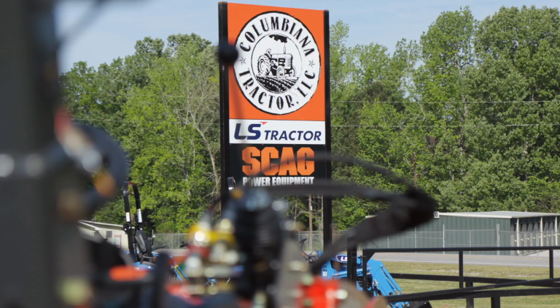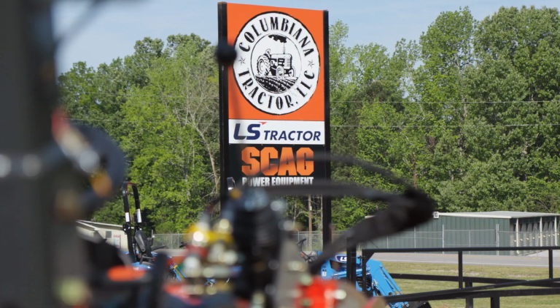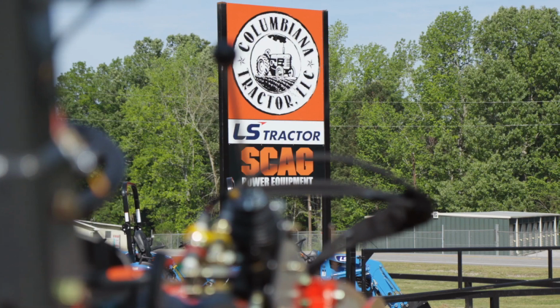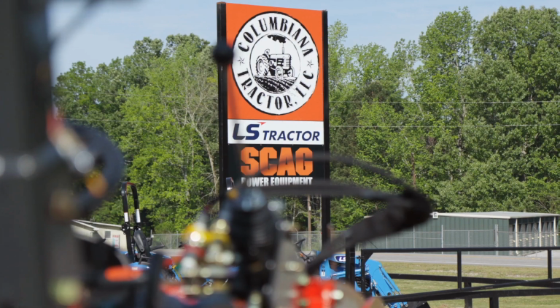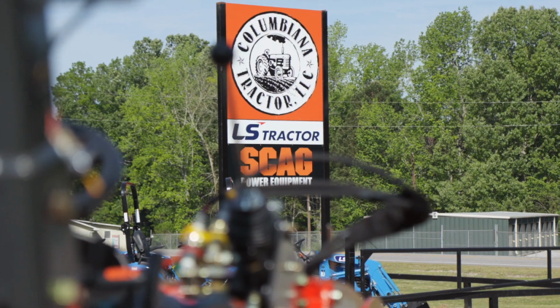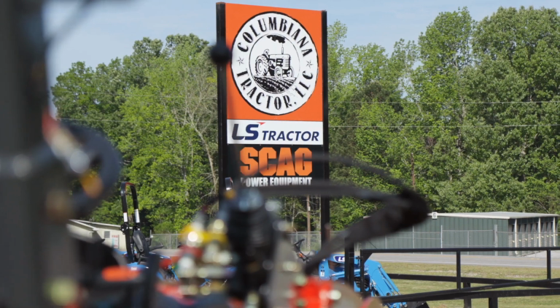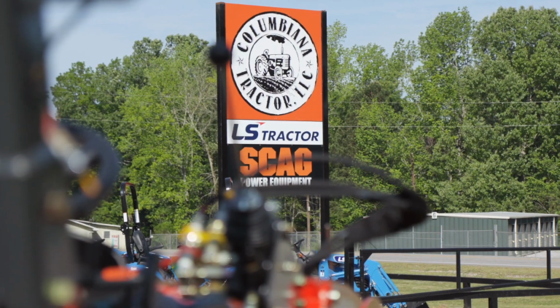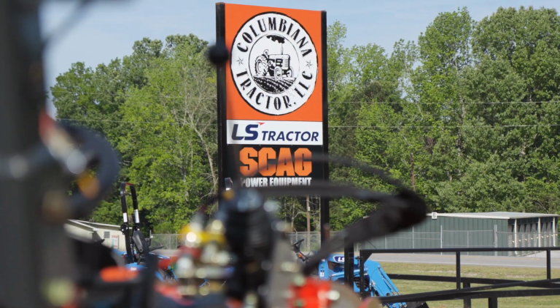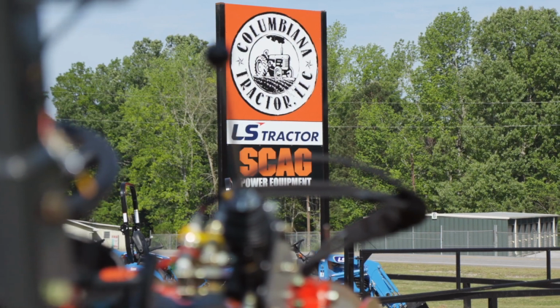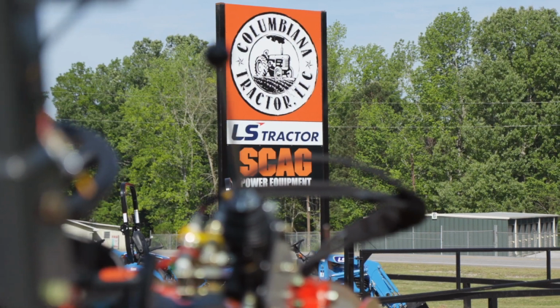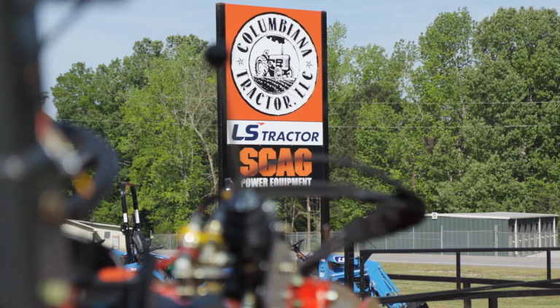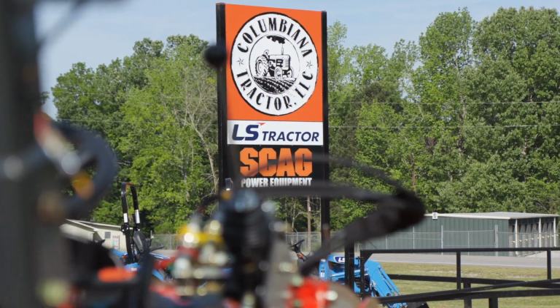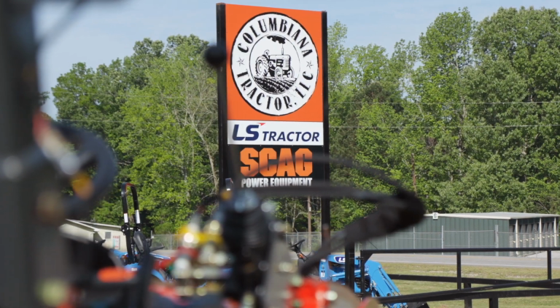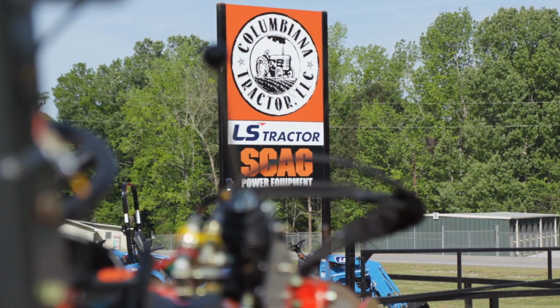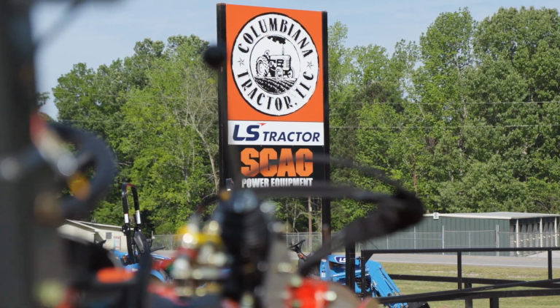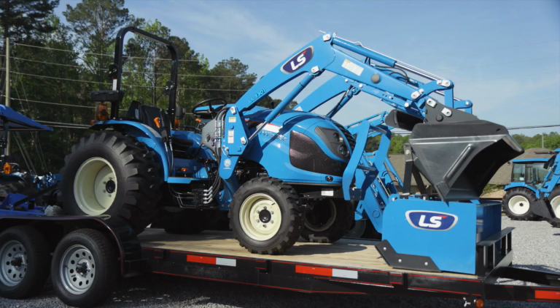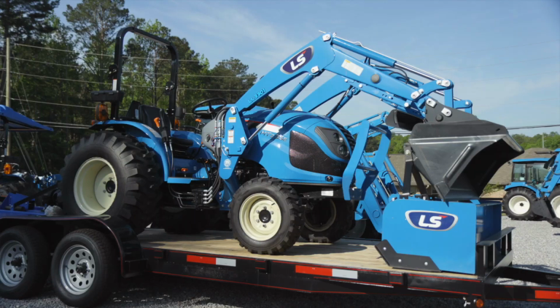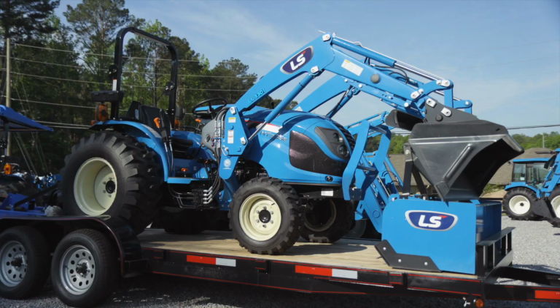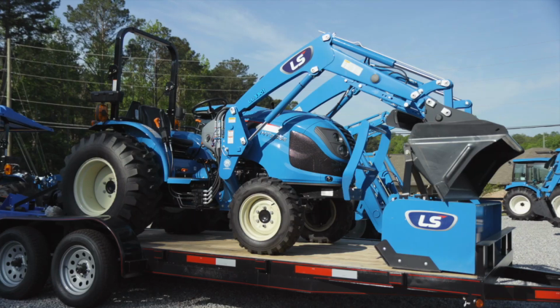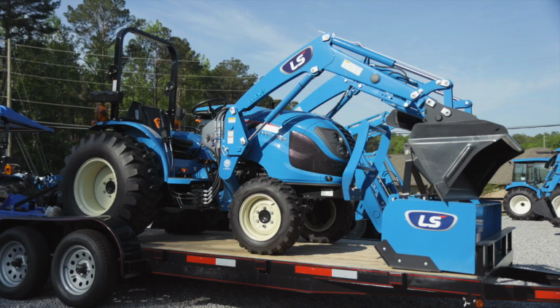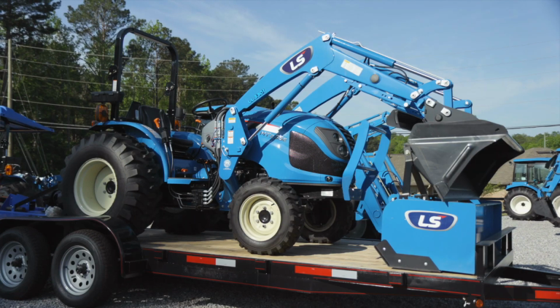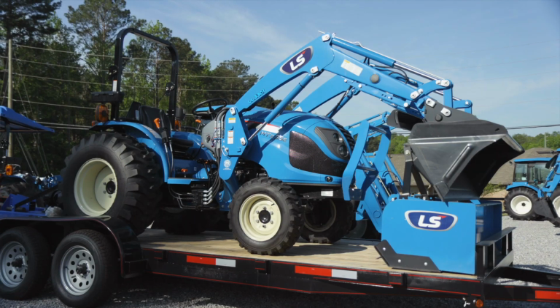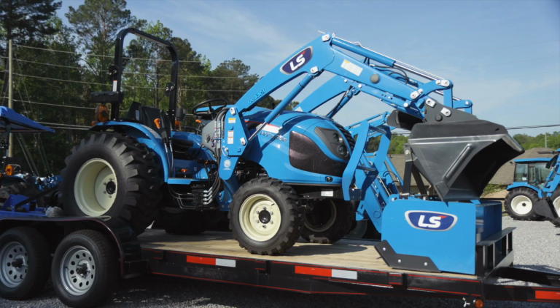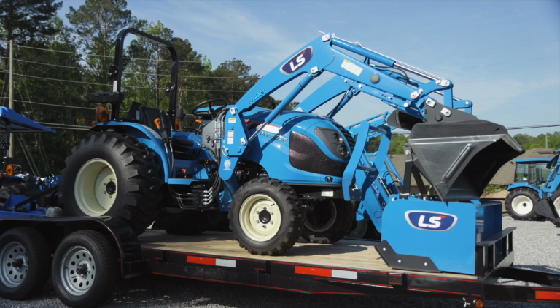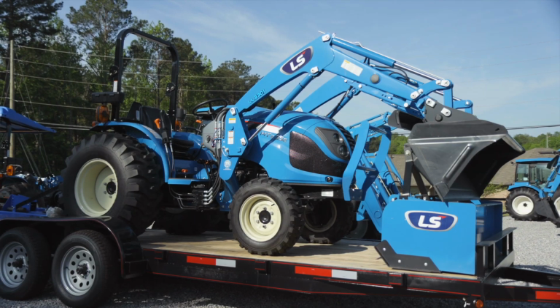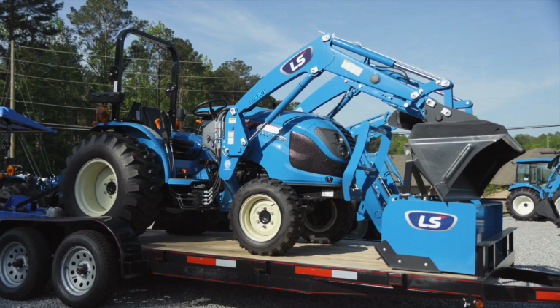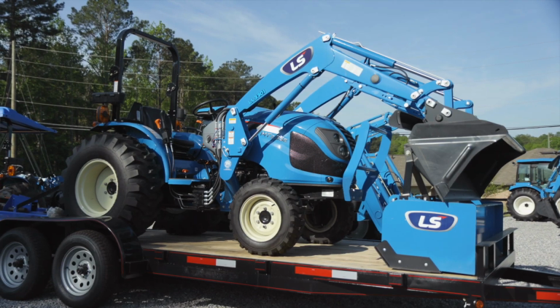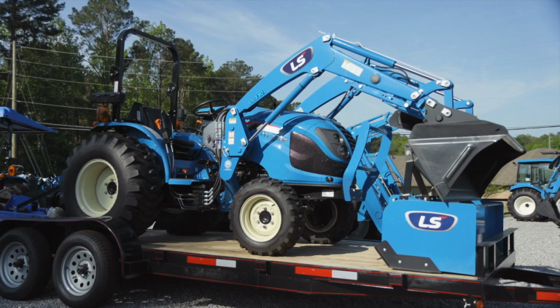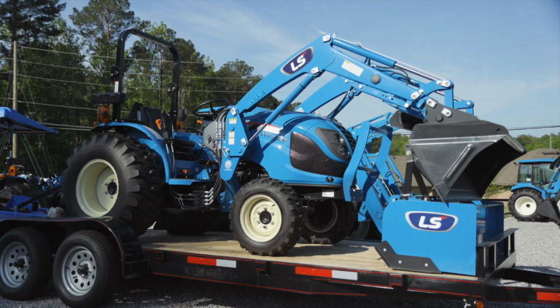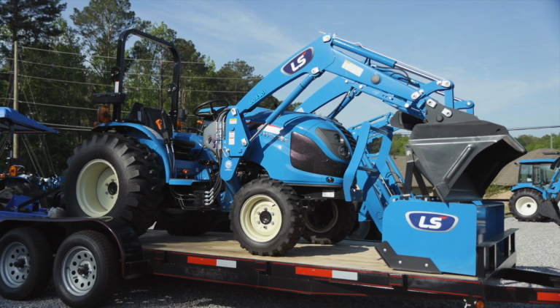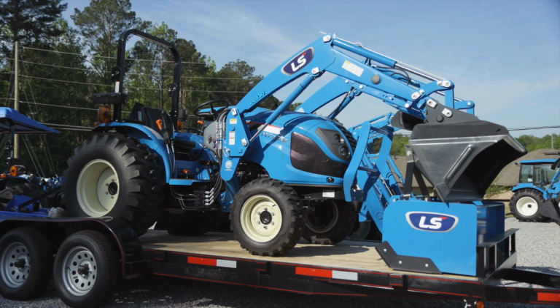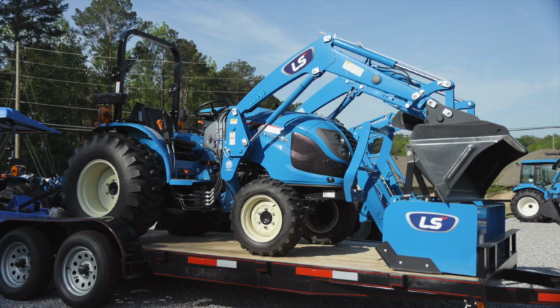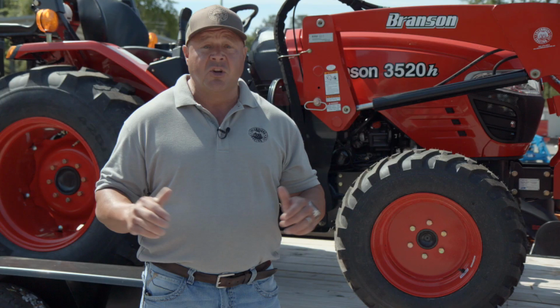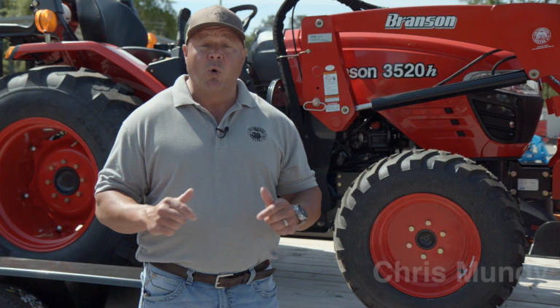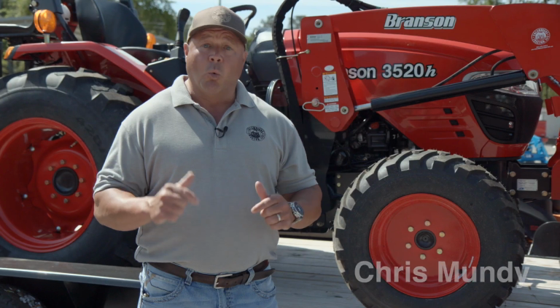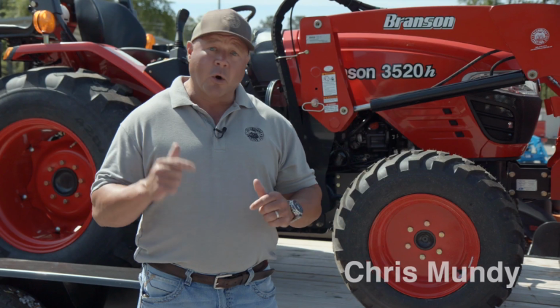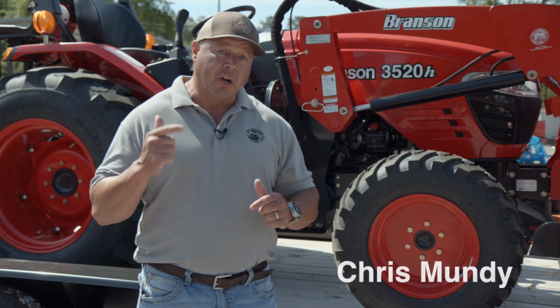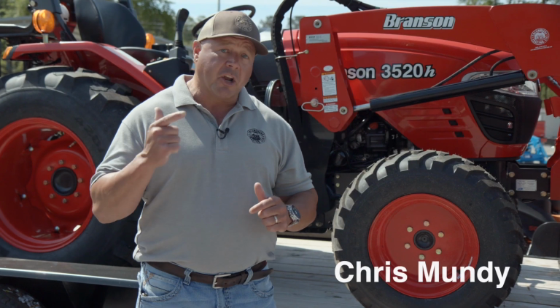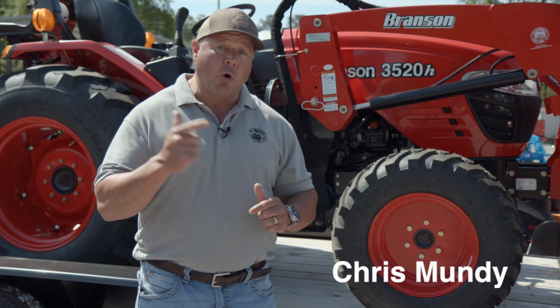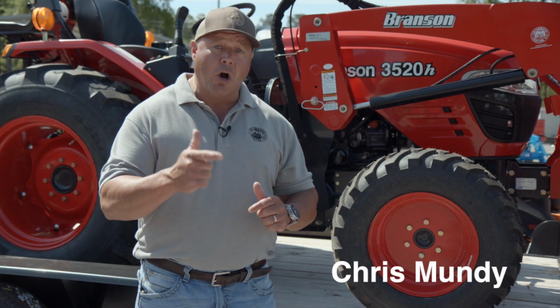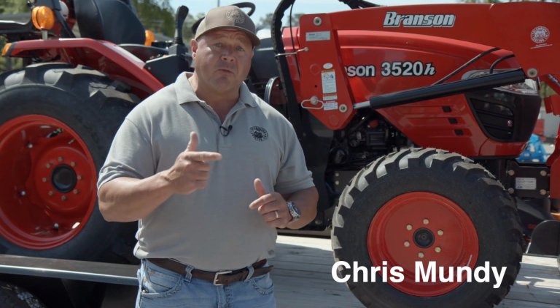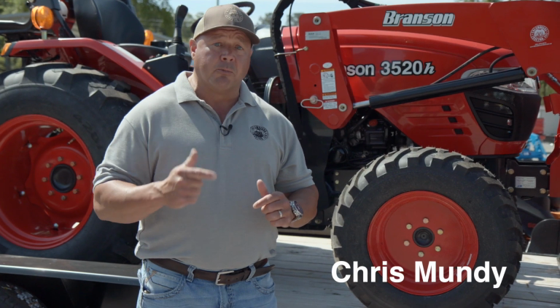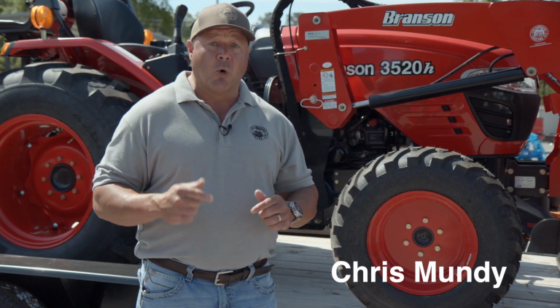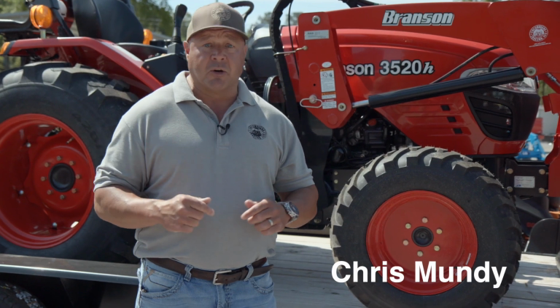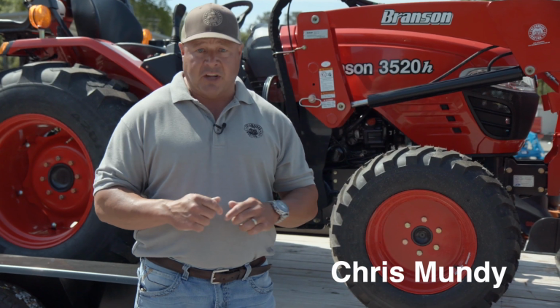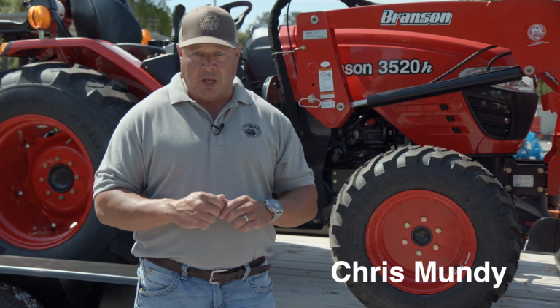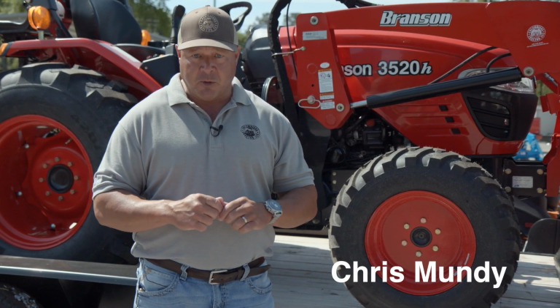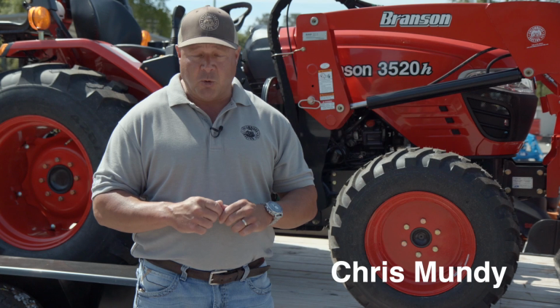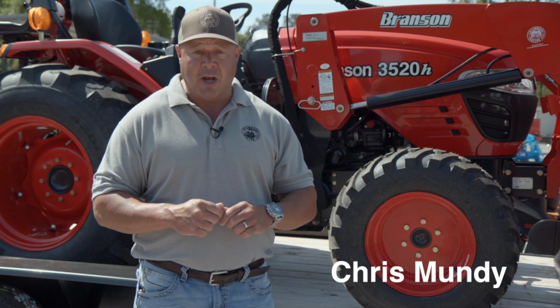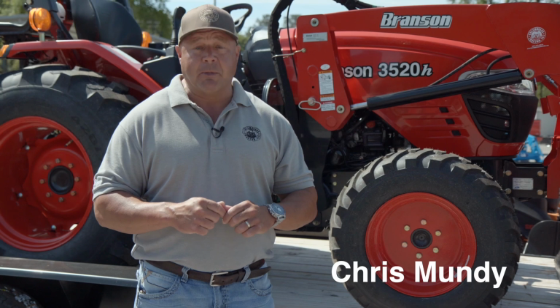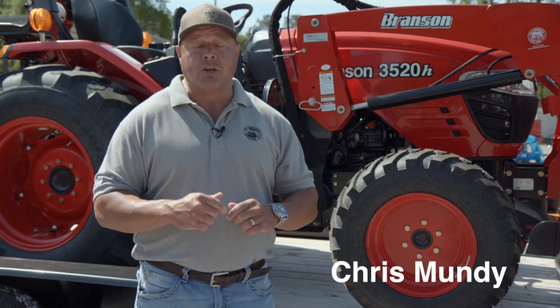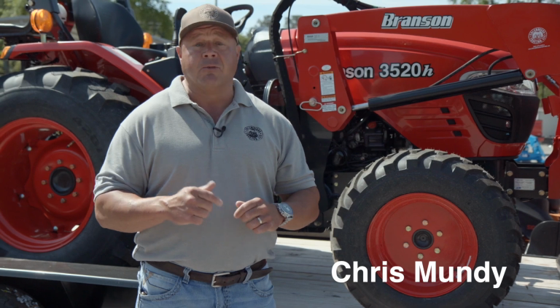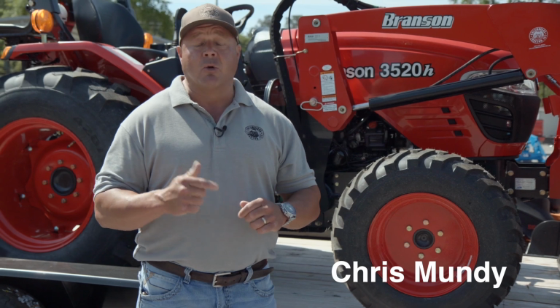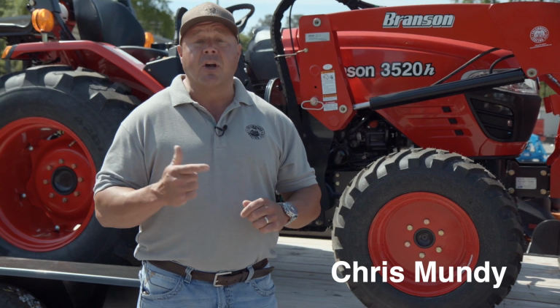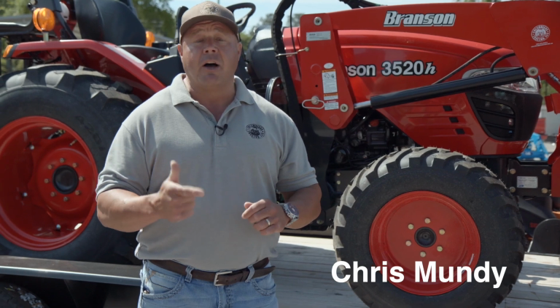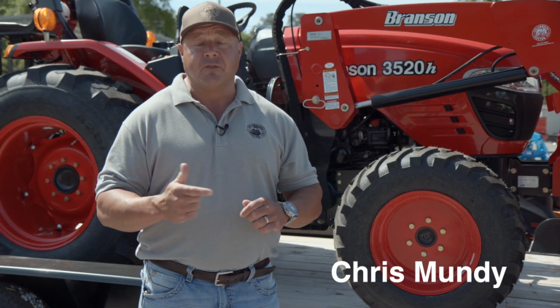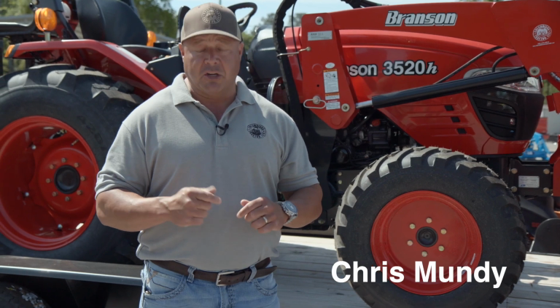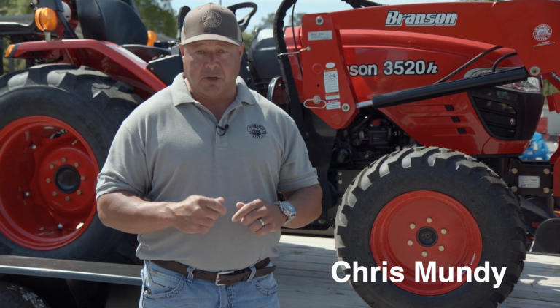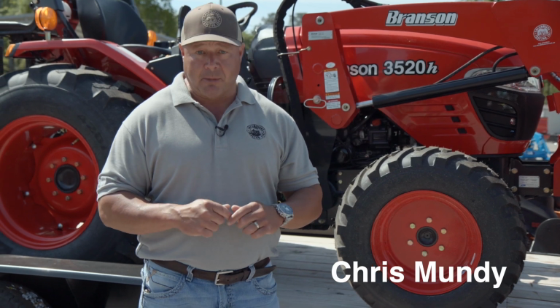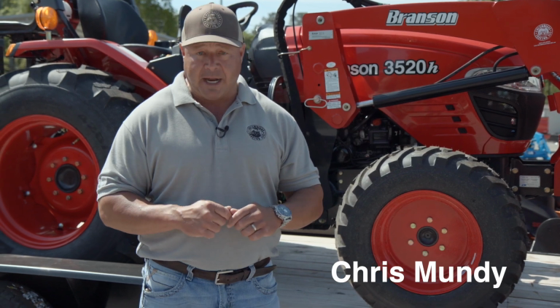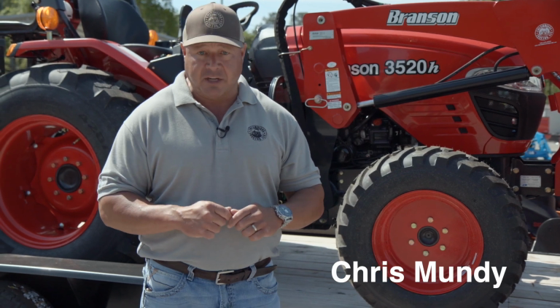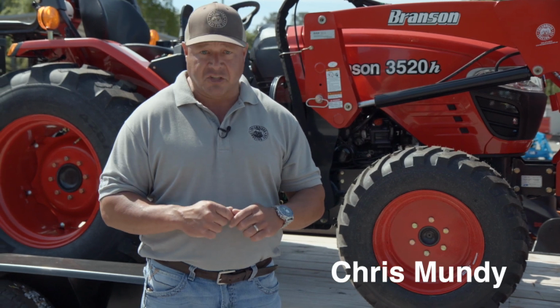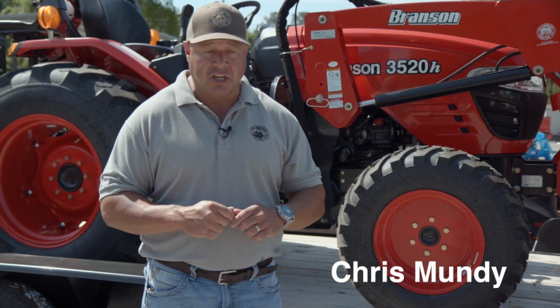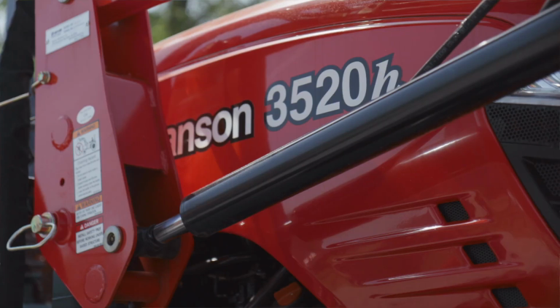At Columbia Air Tractor, we customize package deals for you, the consumer. We're going to go overboard to help you out and make you feel confident in your buying decision.